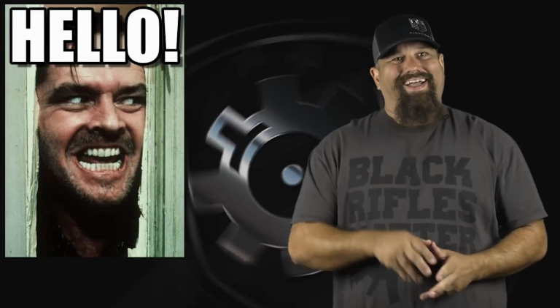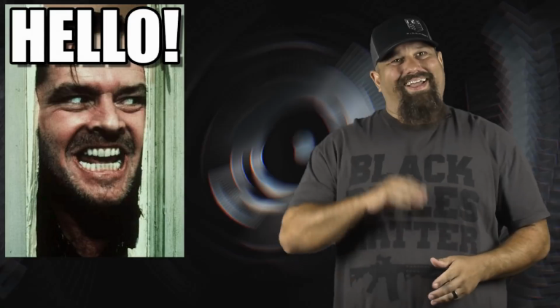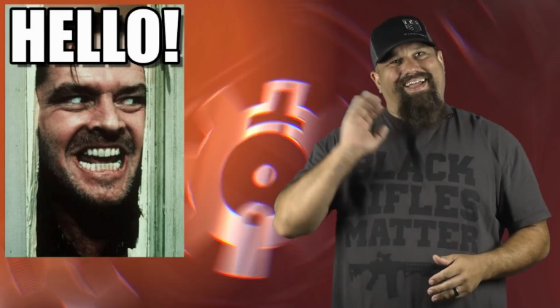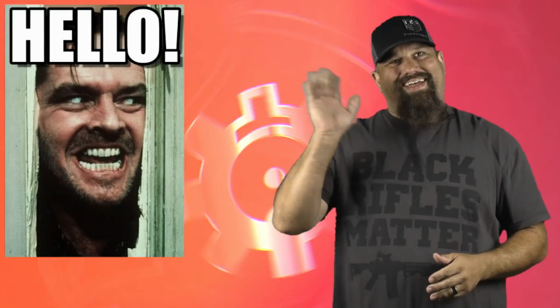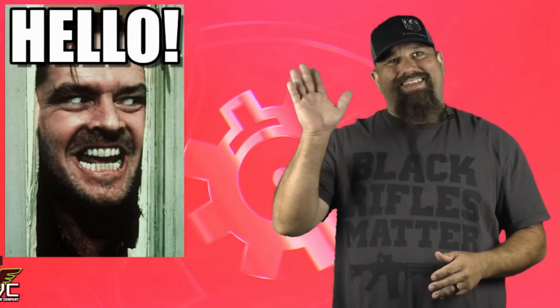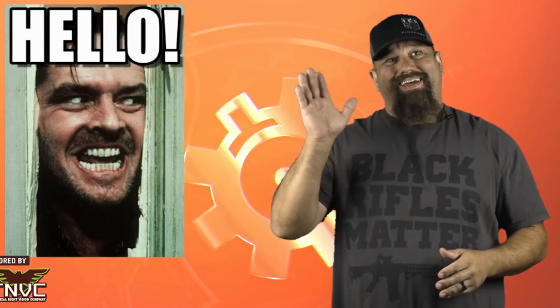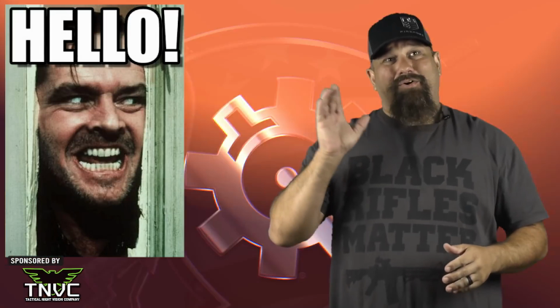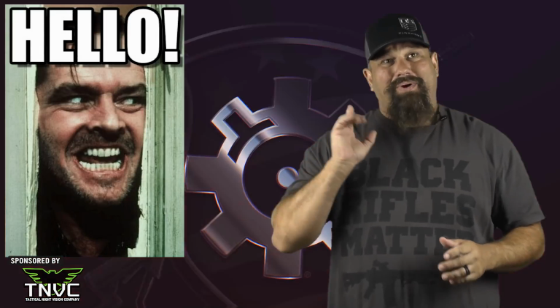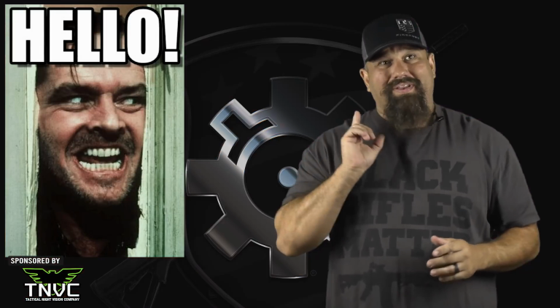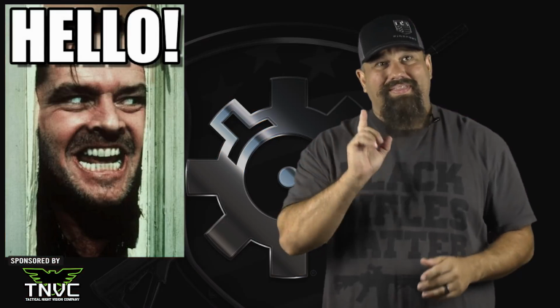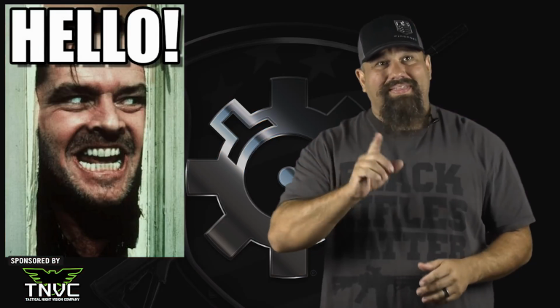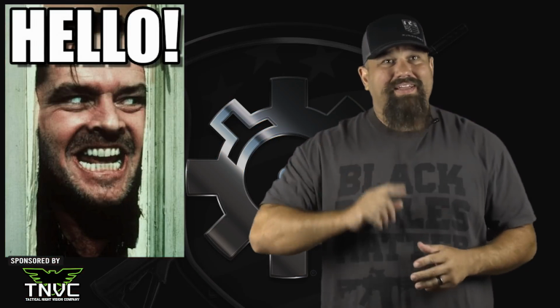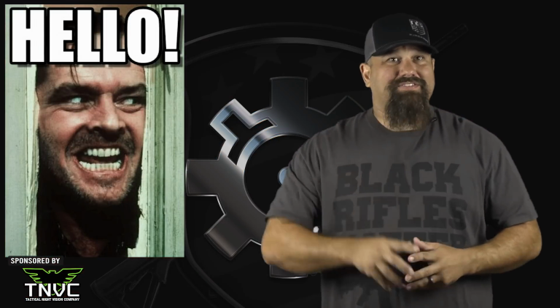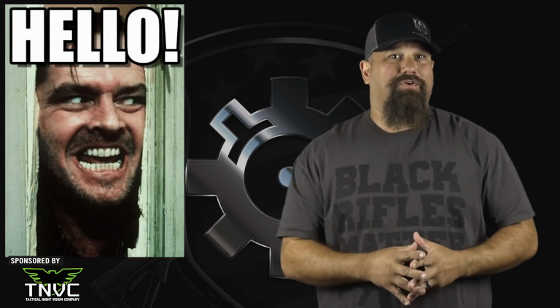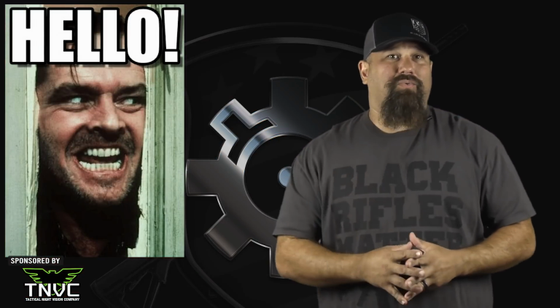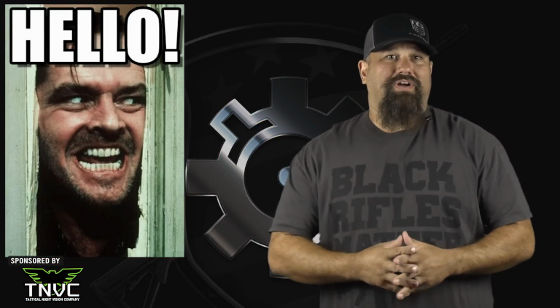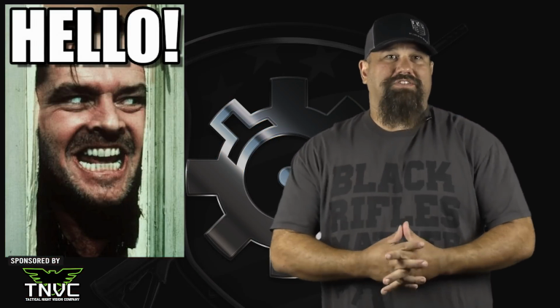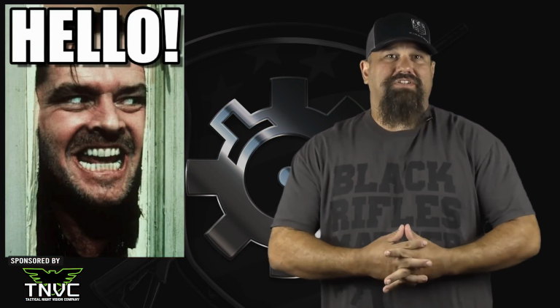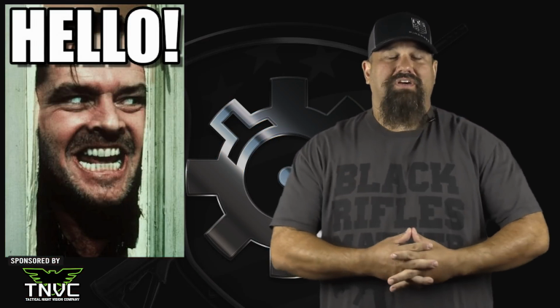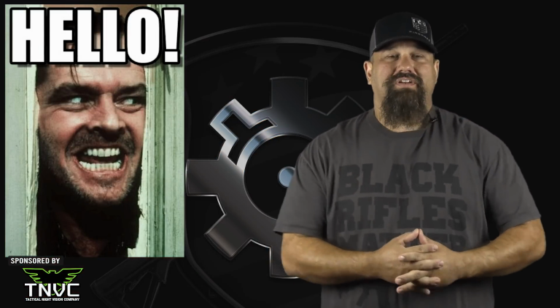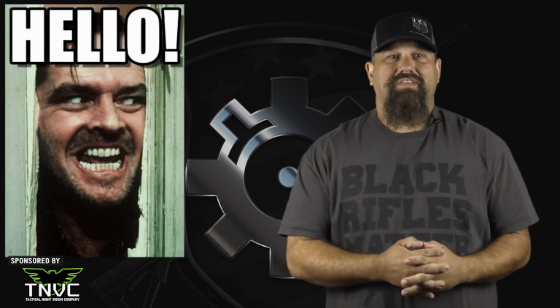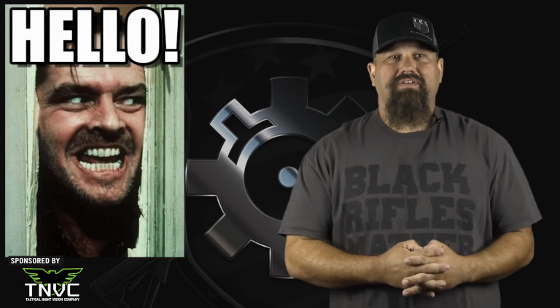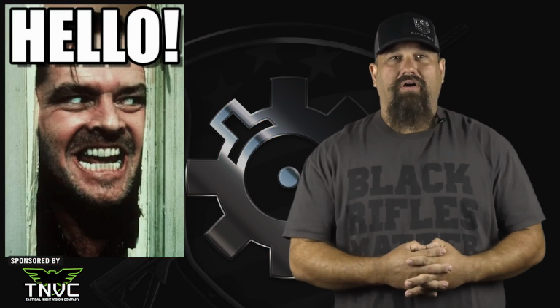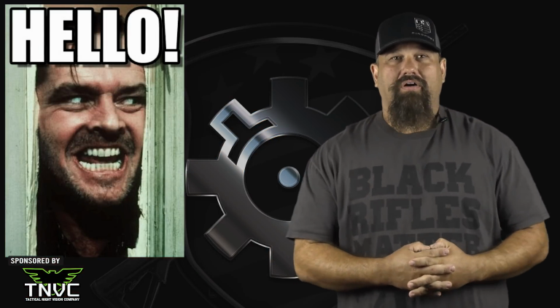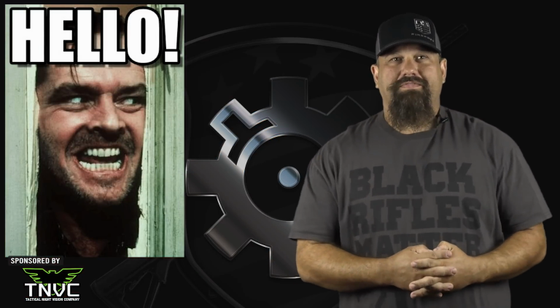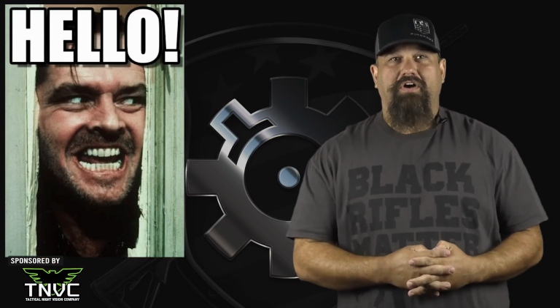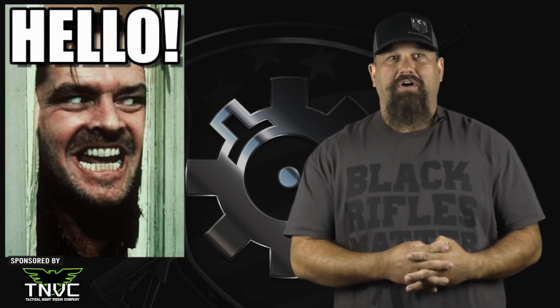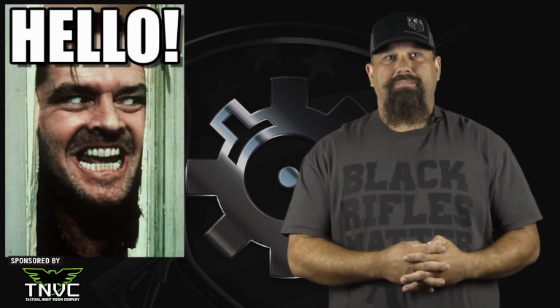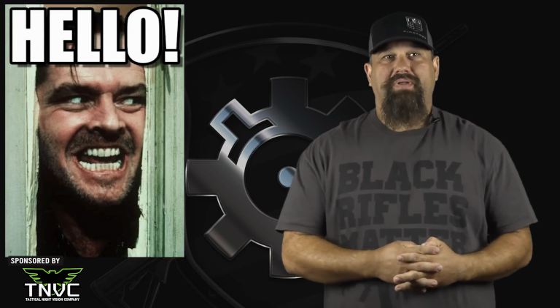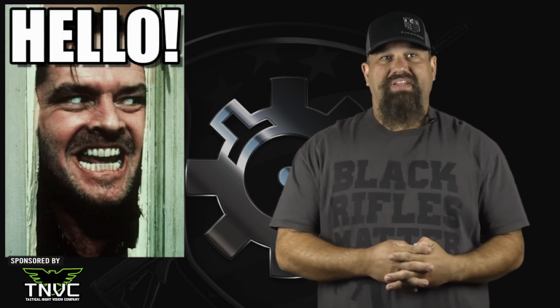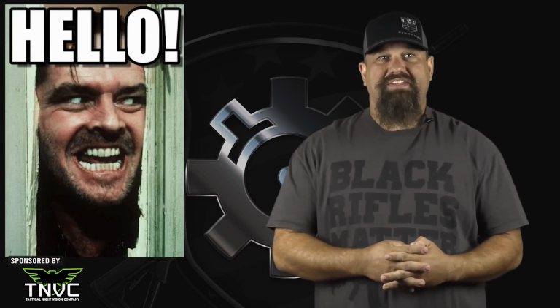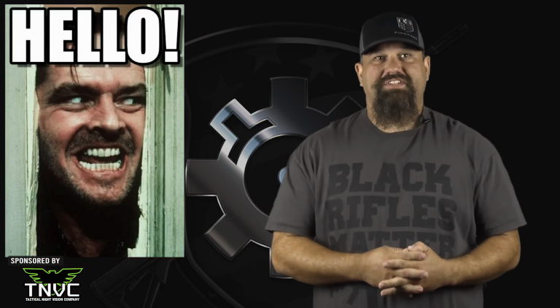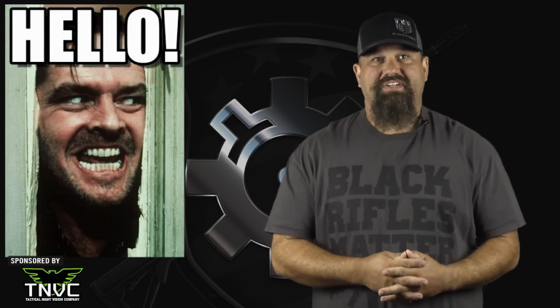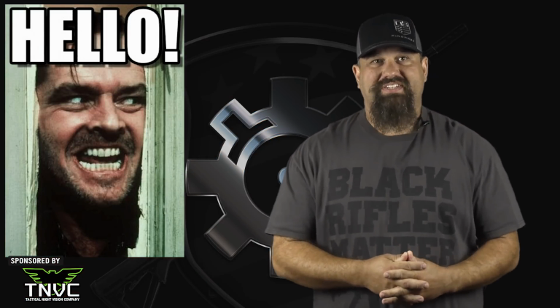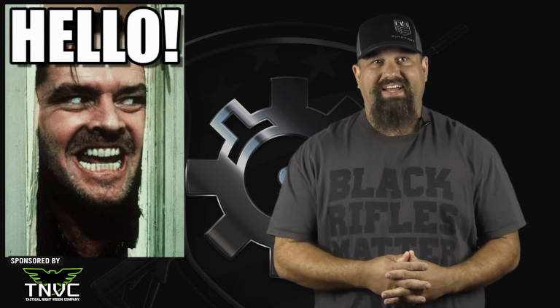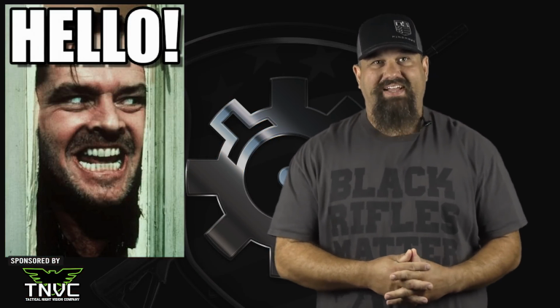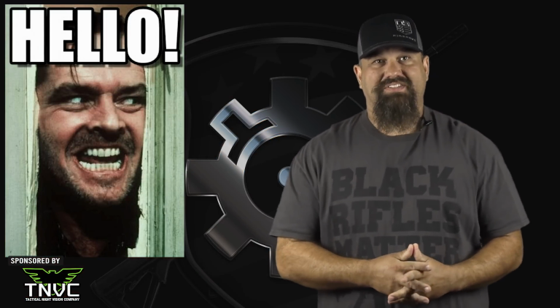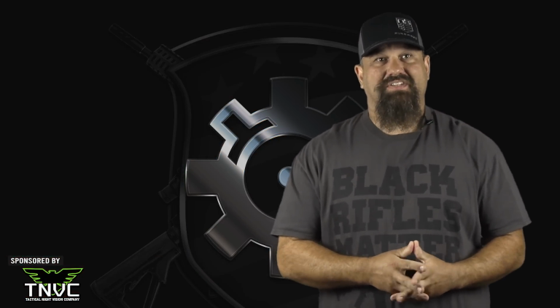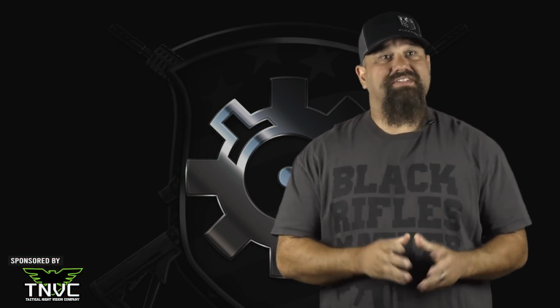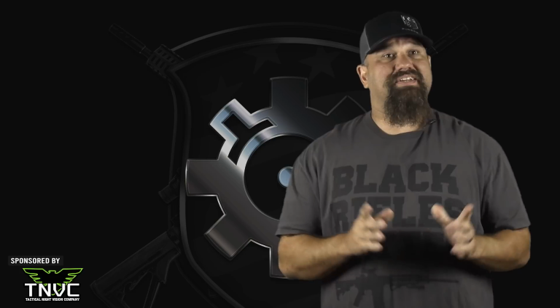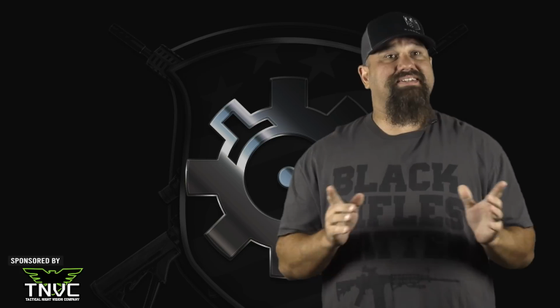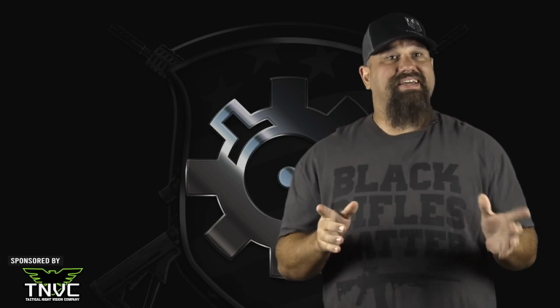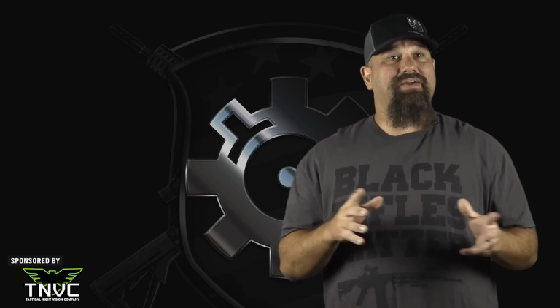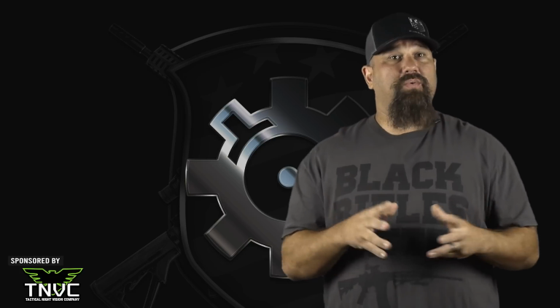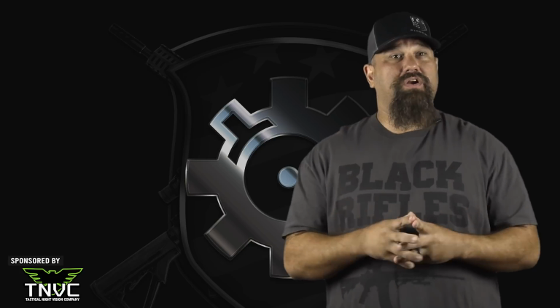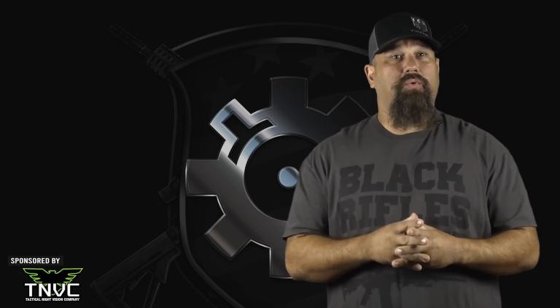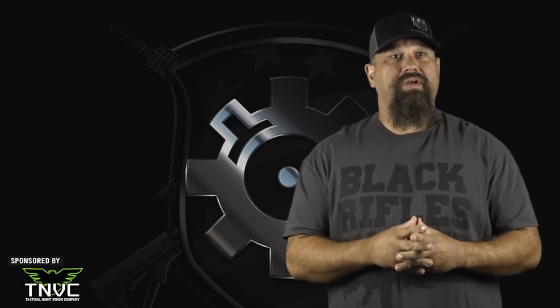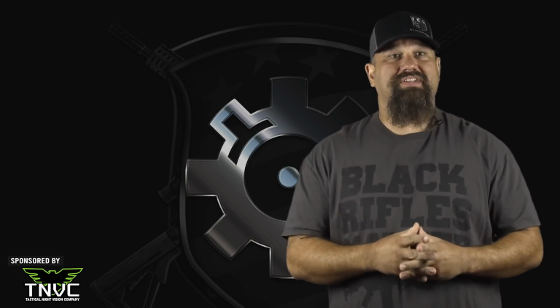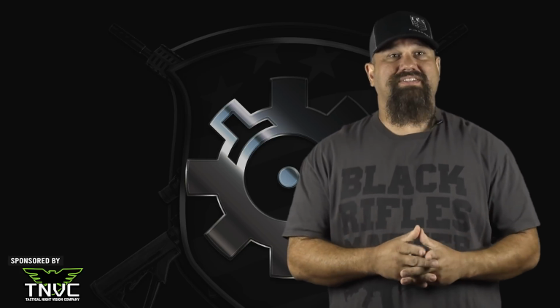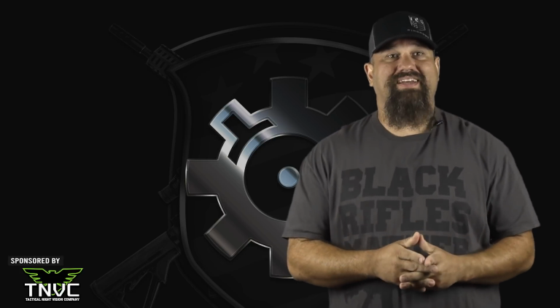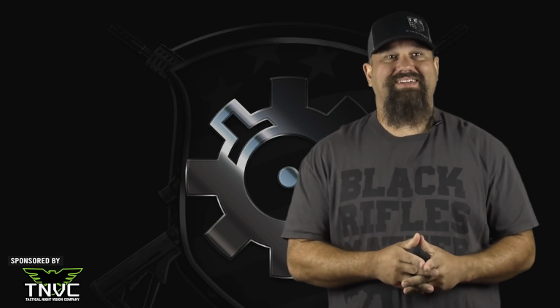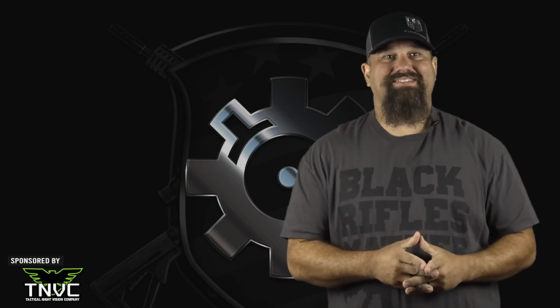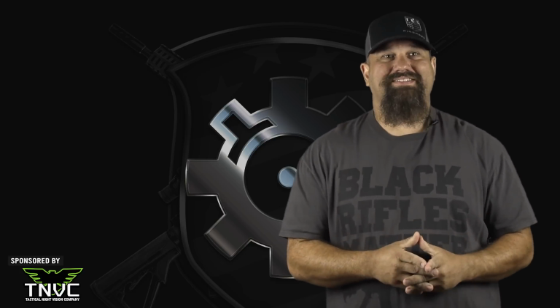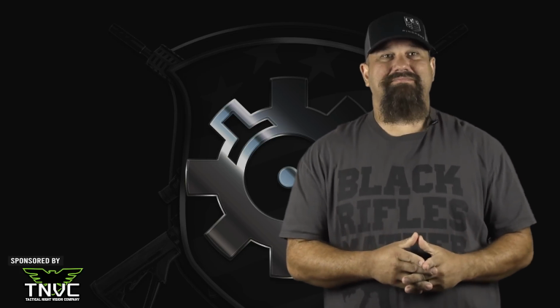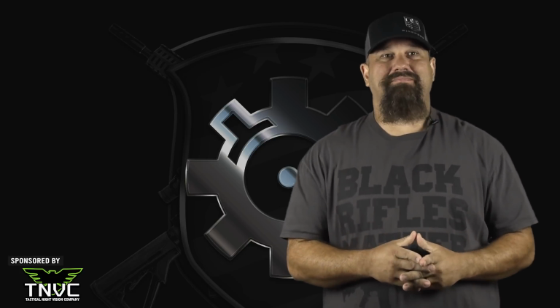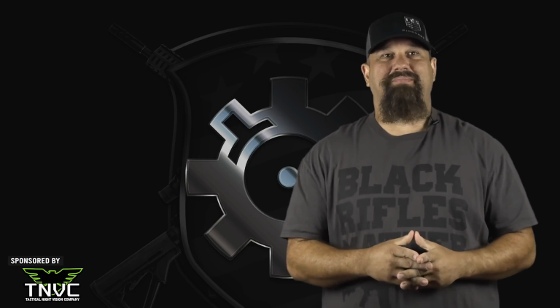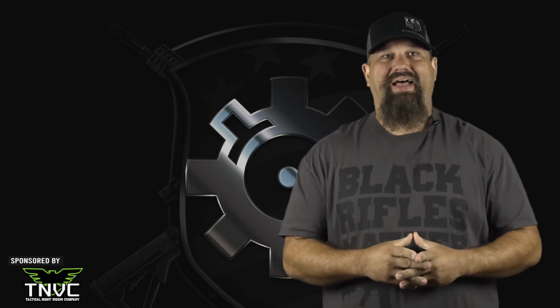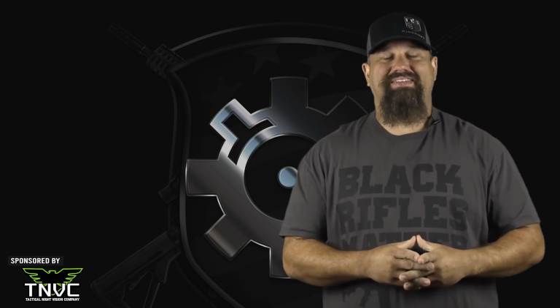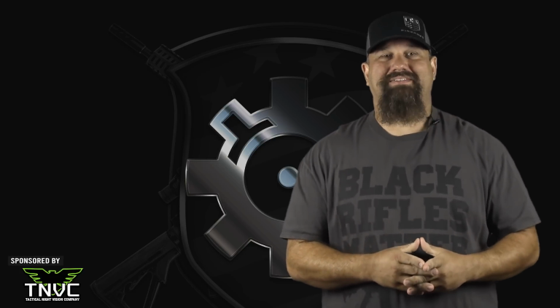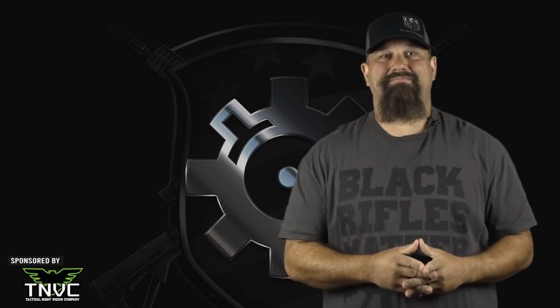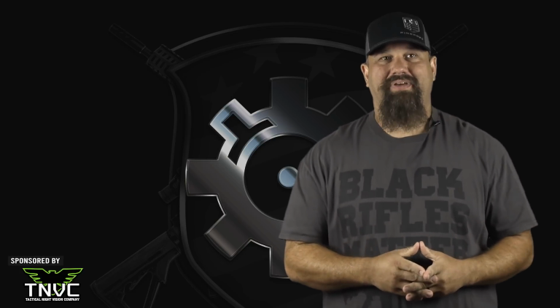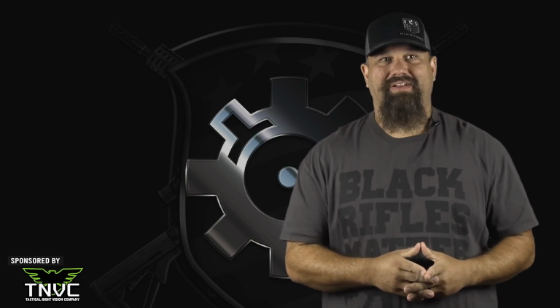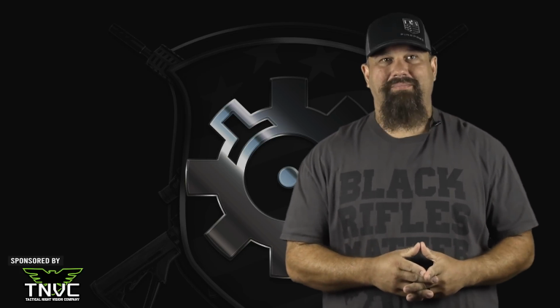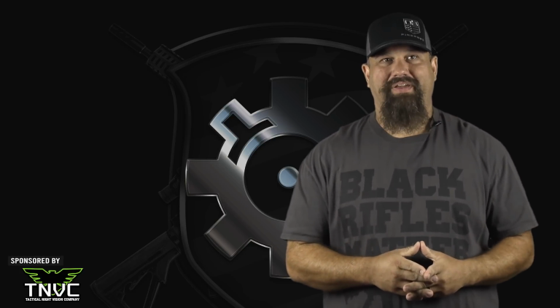Hello and thanks for watching another ARFCOM ballistic test. Today we're going to test some 10mm — best millimeter.